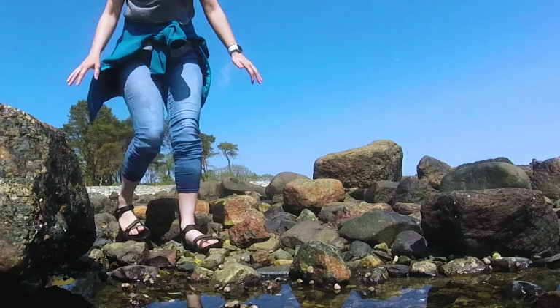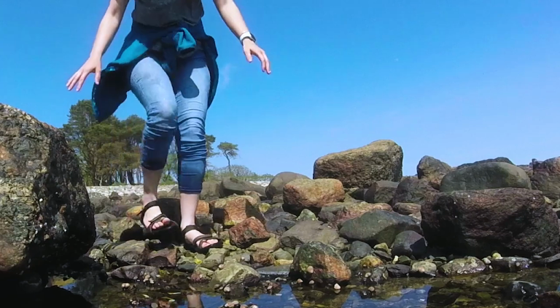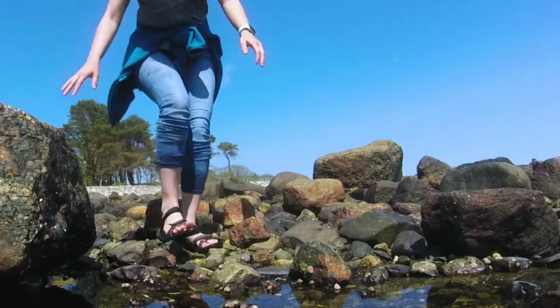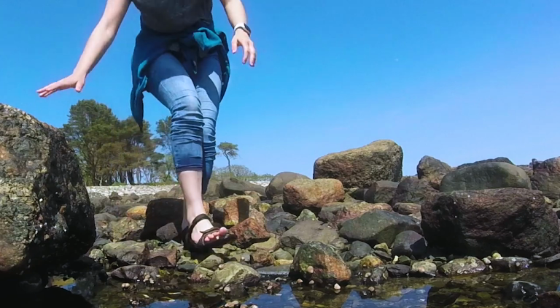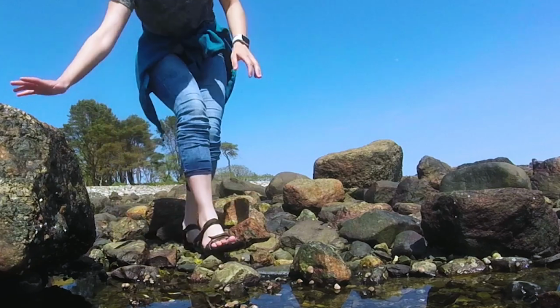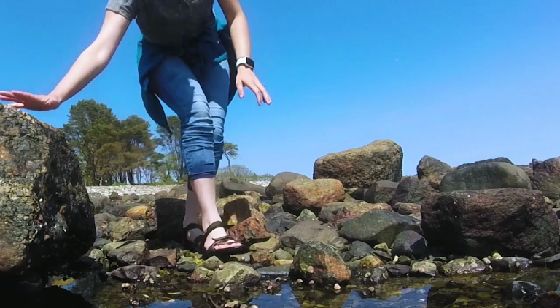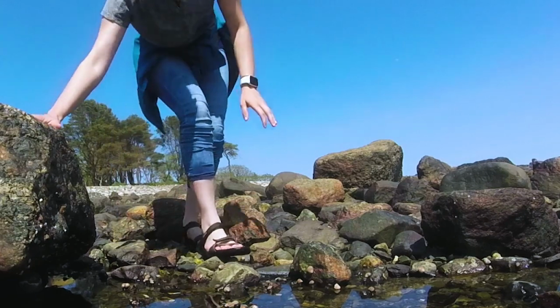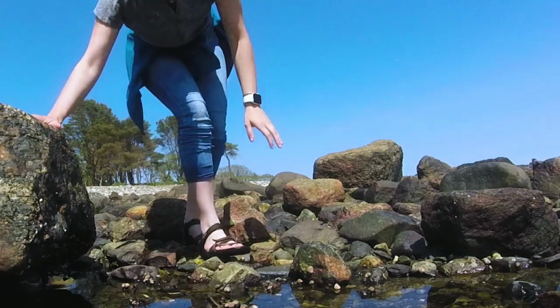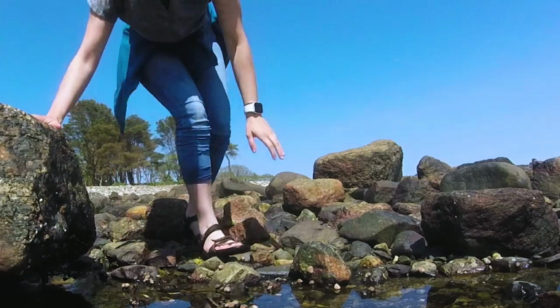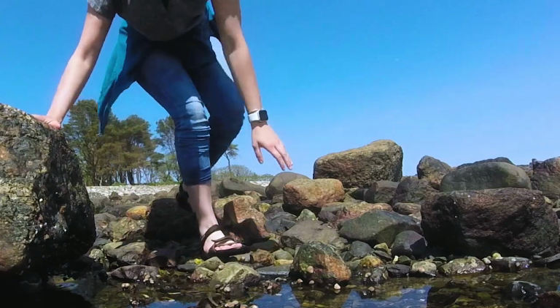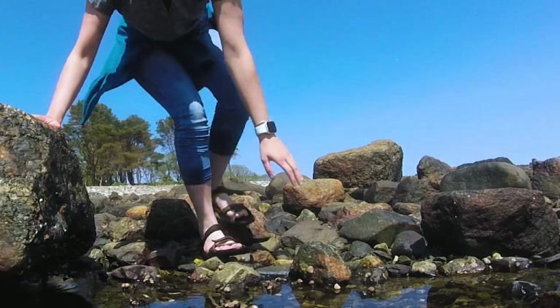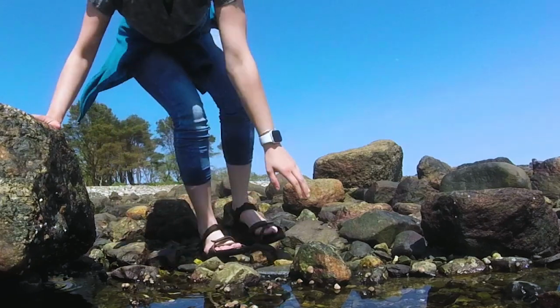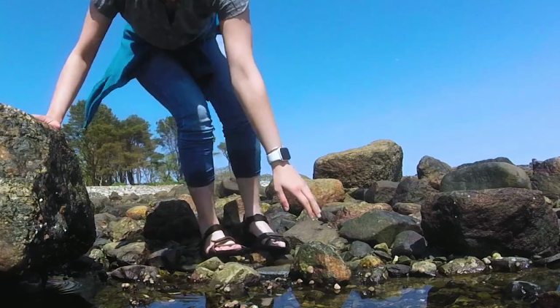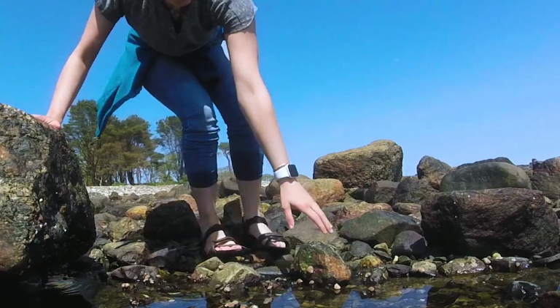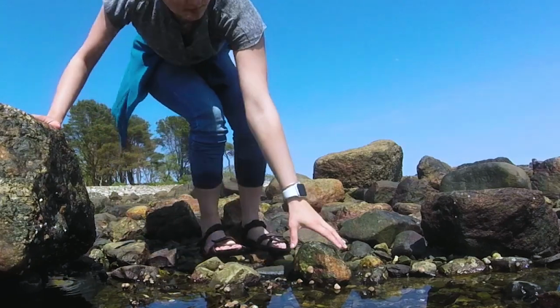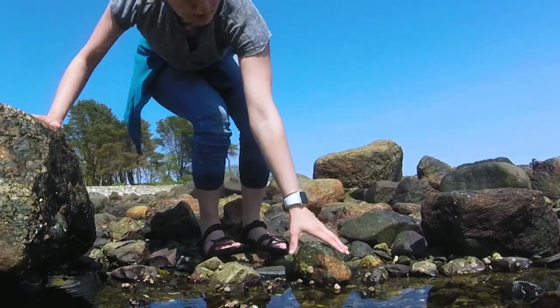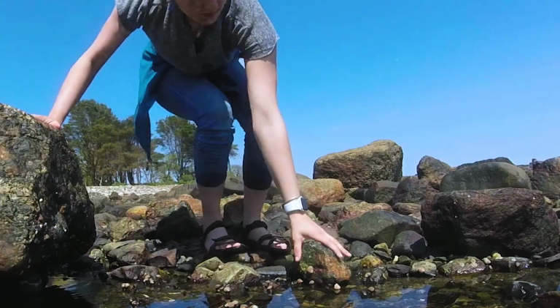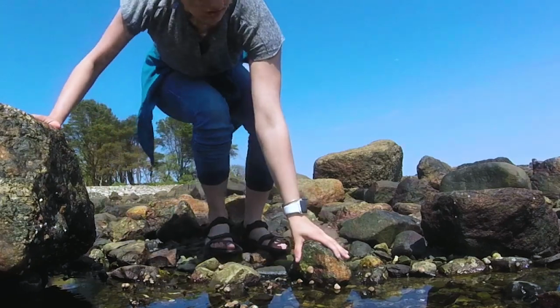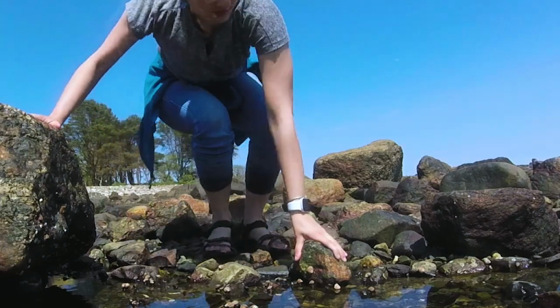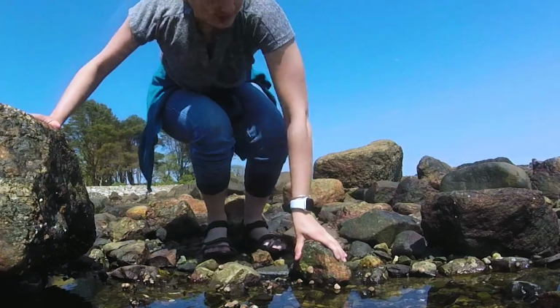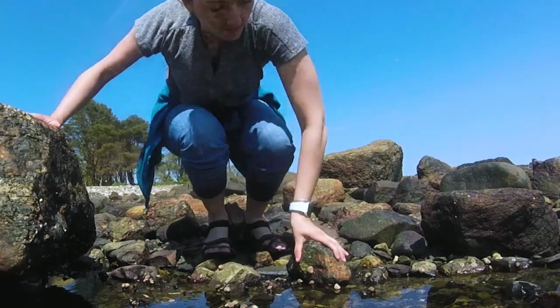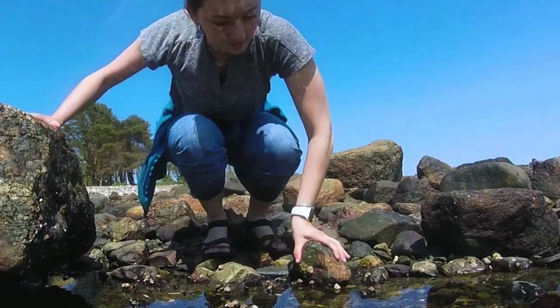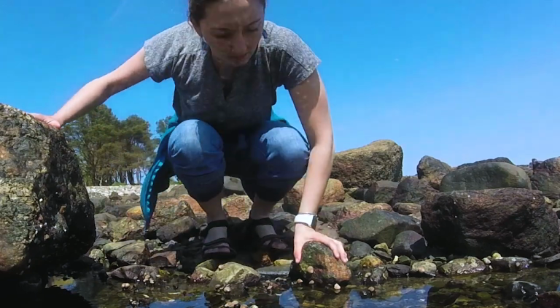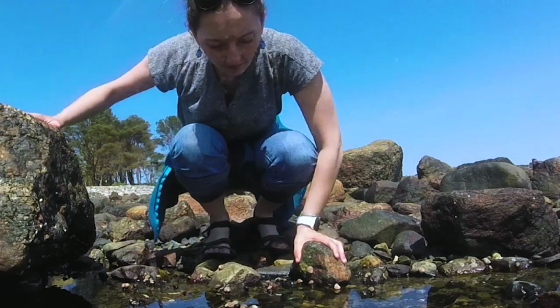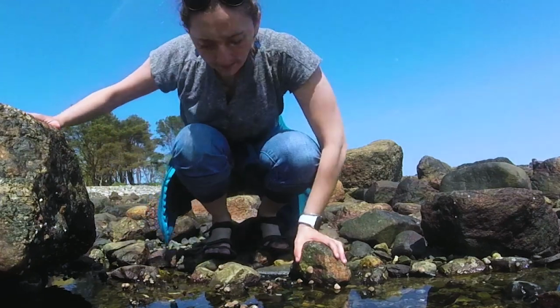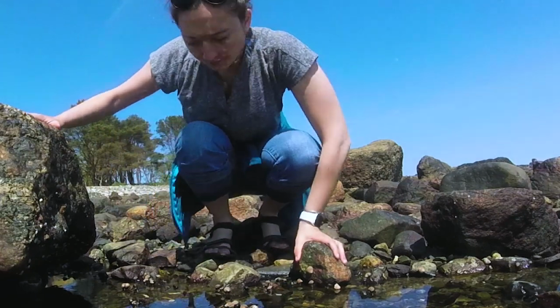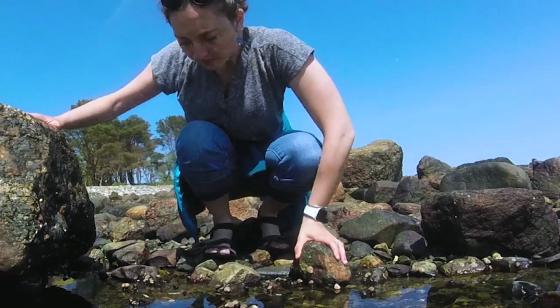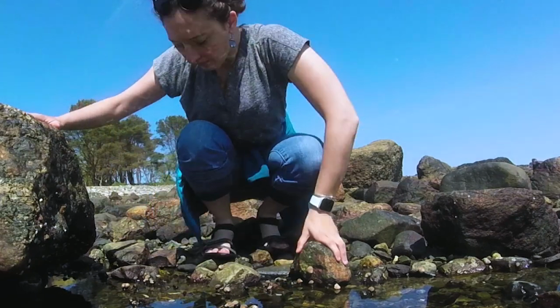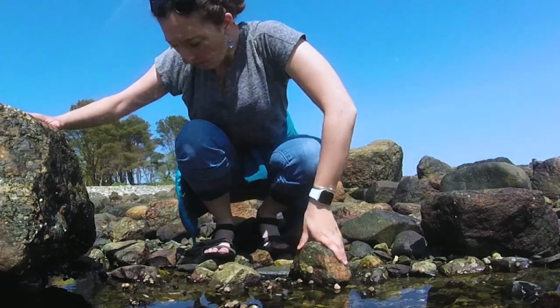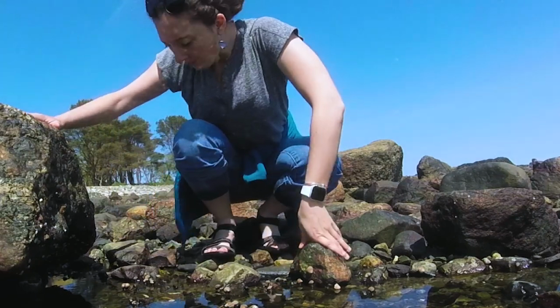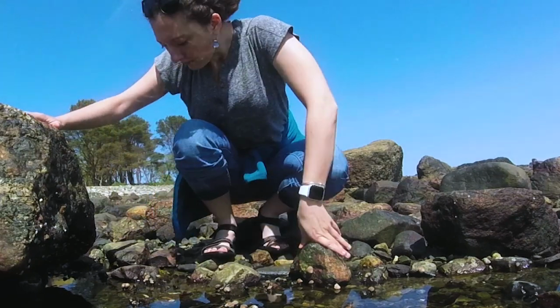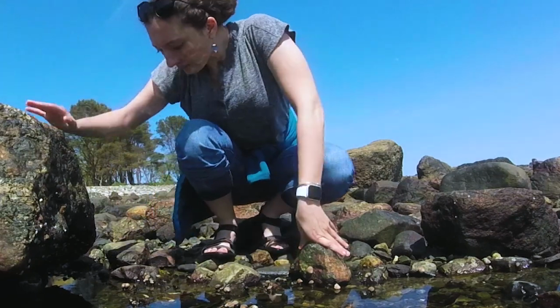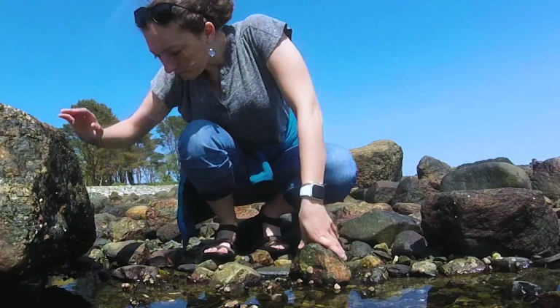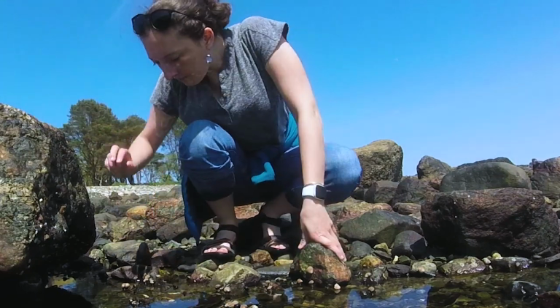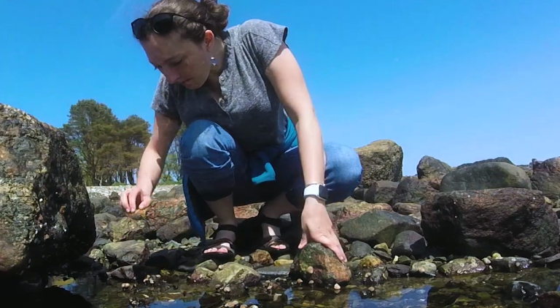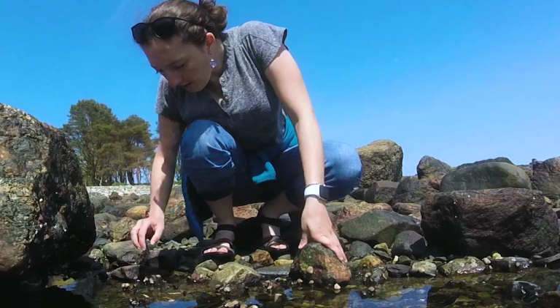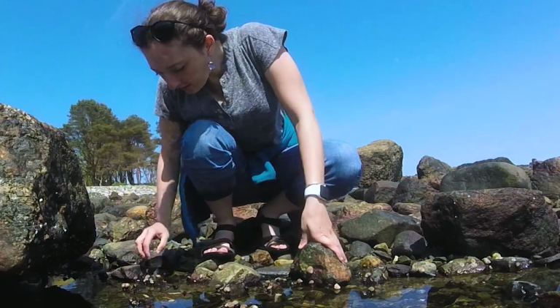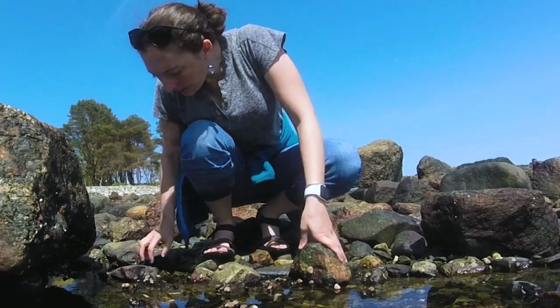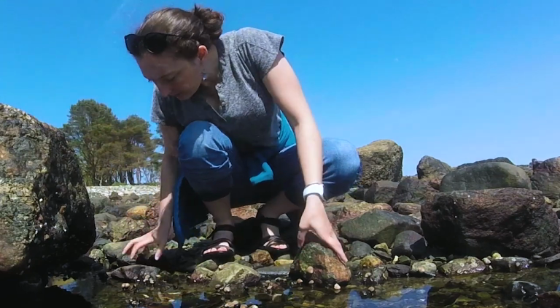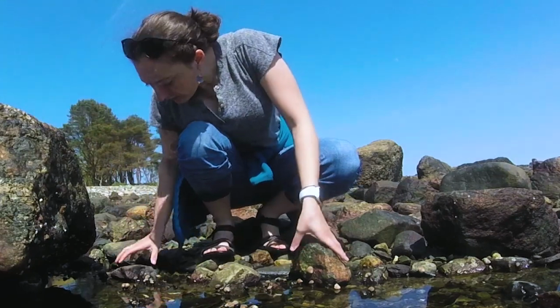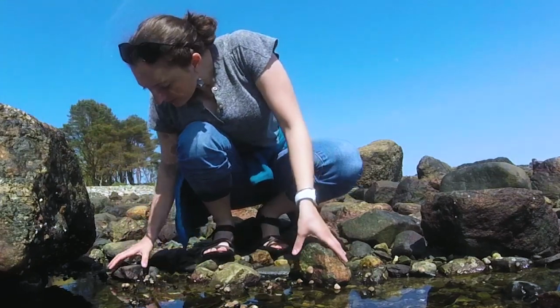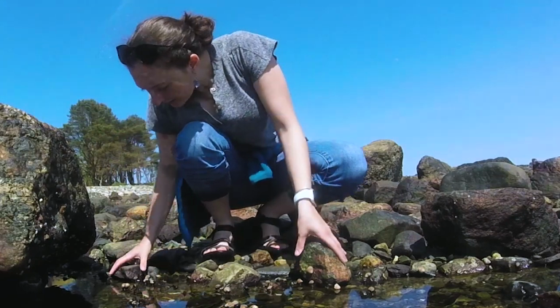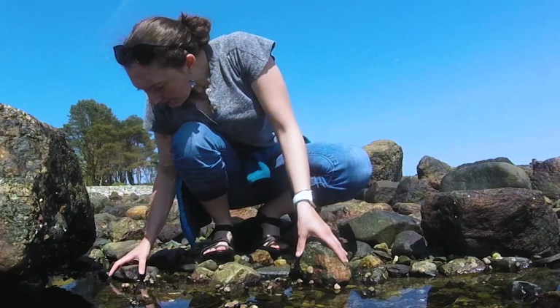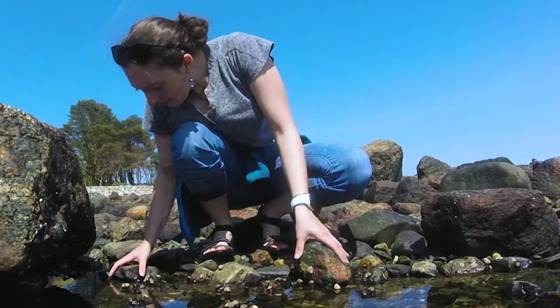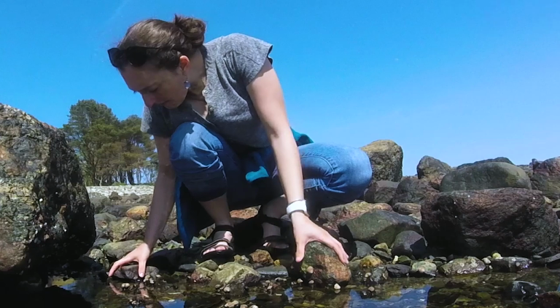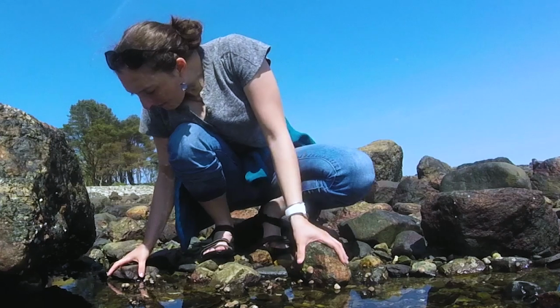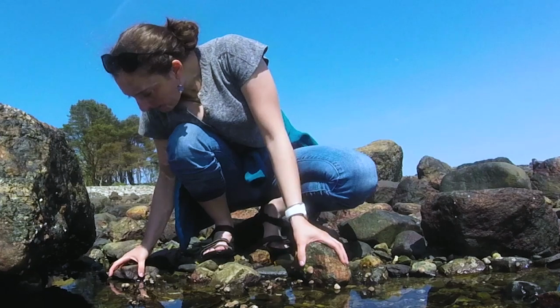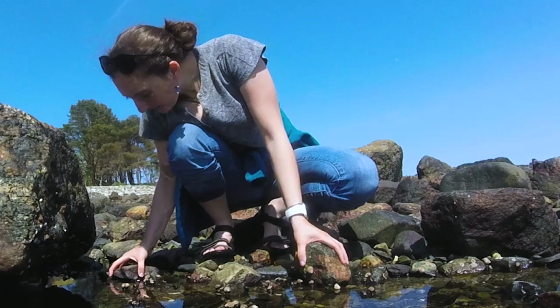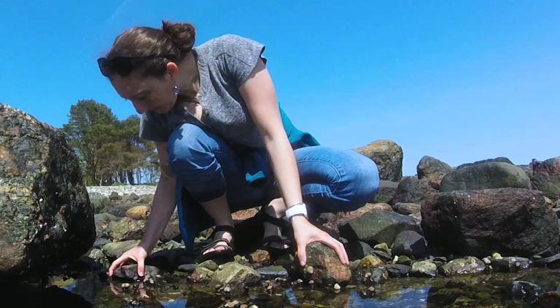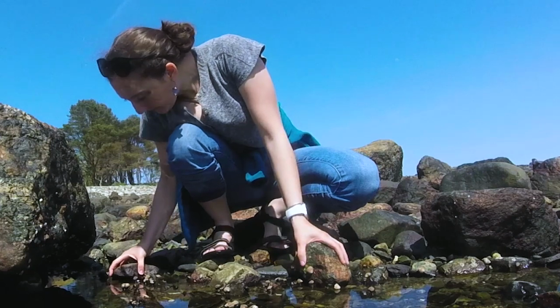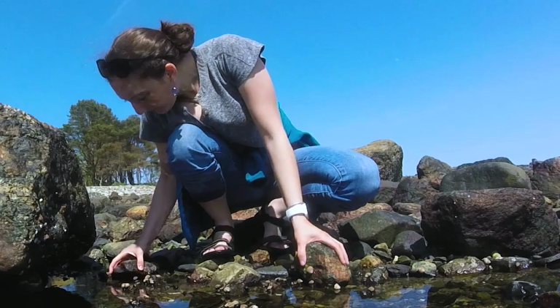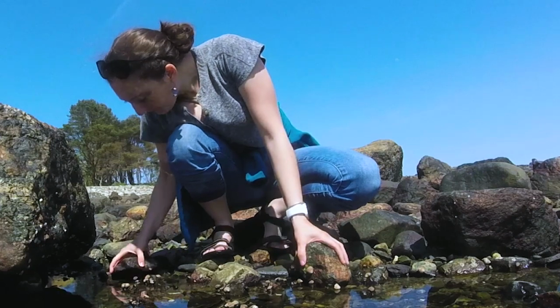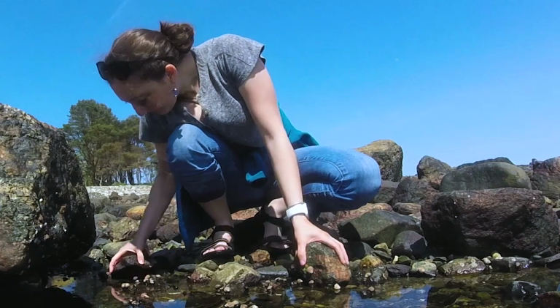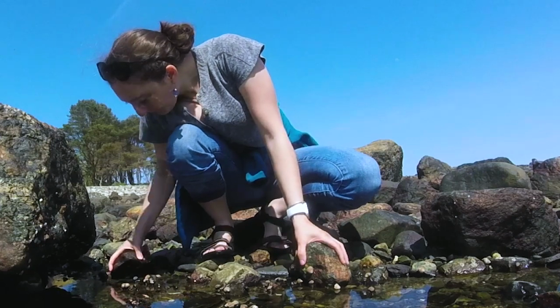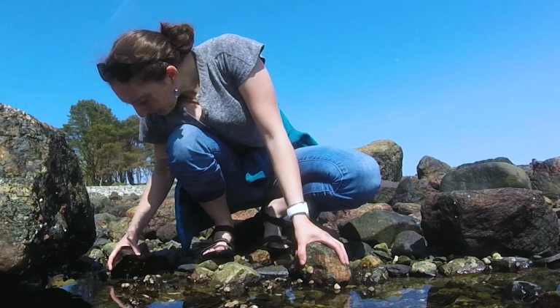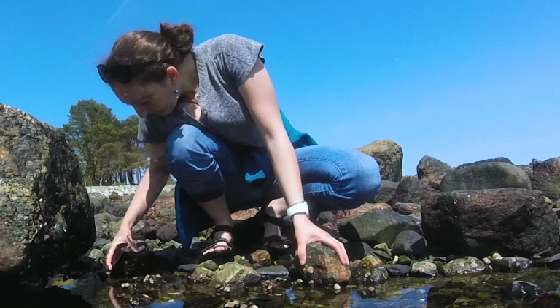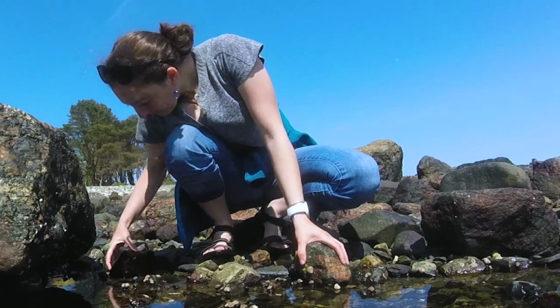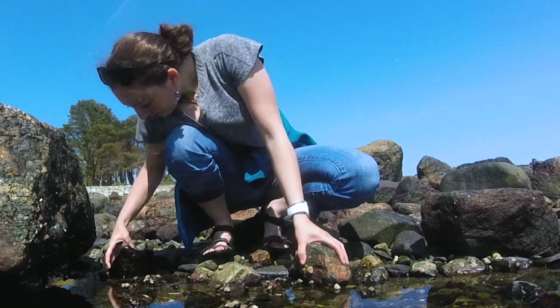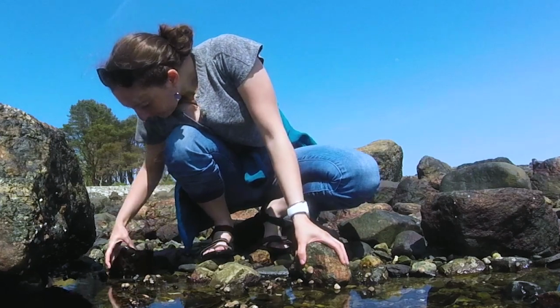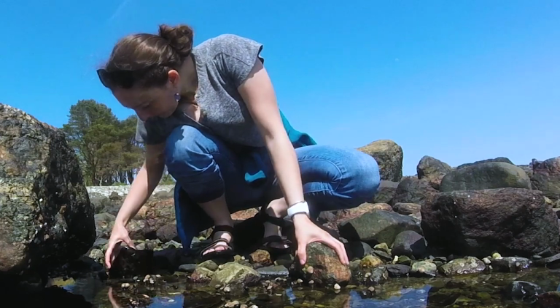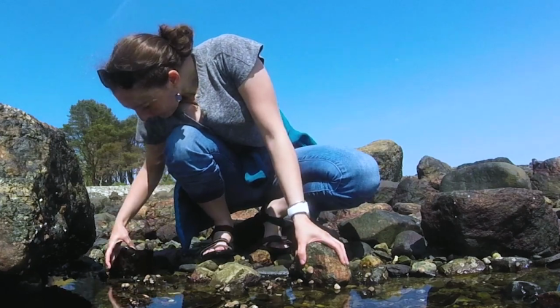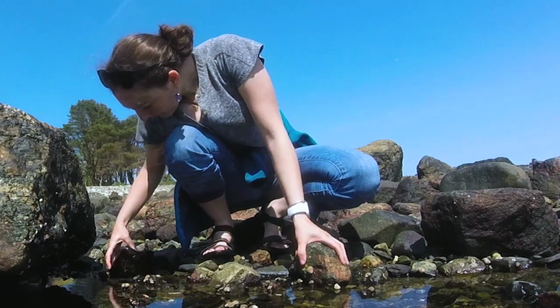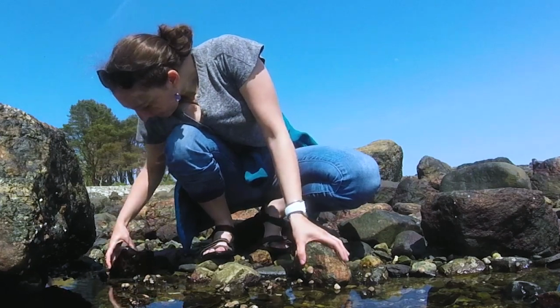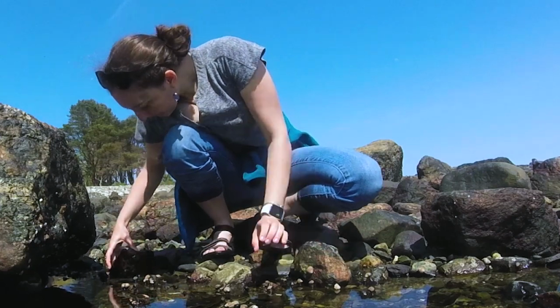Thank you for watching and learning proper tide pooling etiquette. Be safe and have fun exploring.